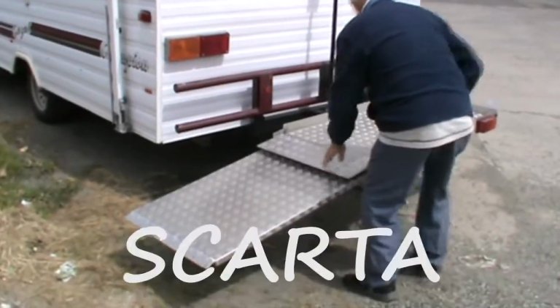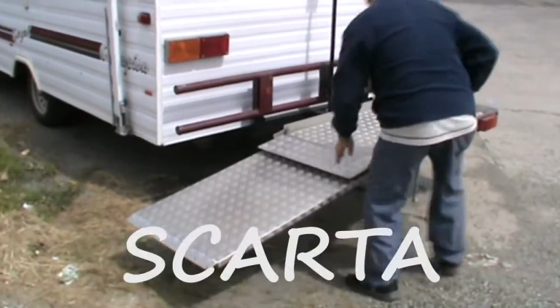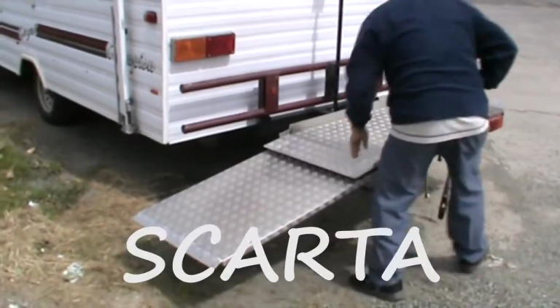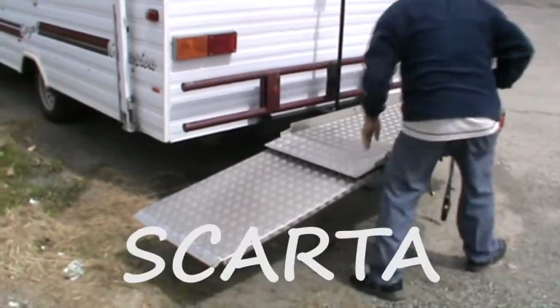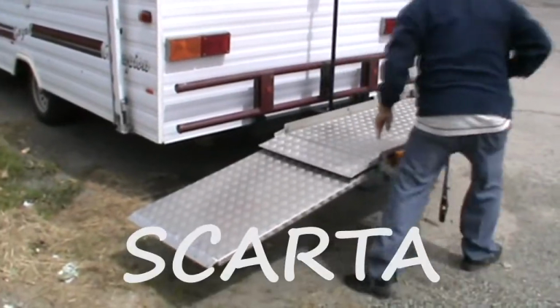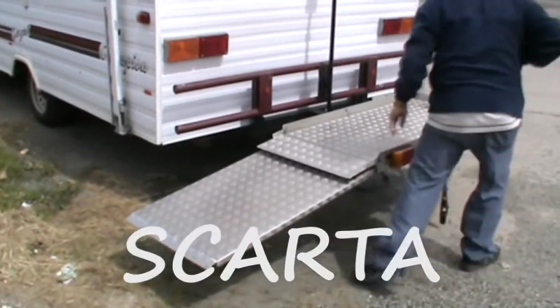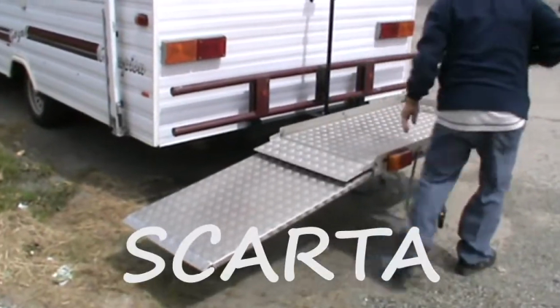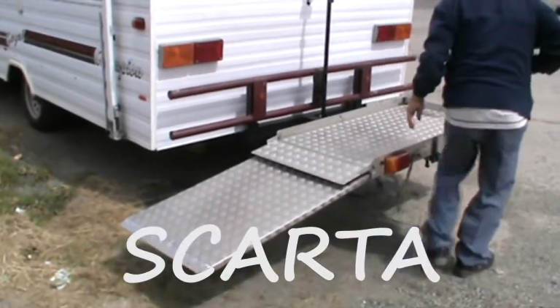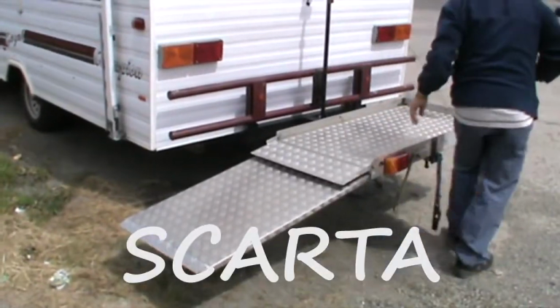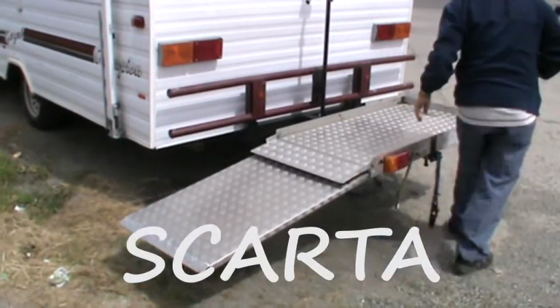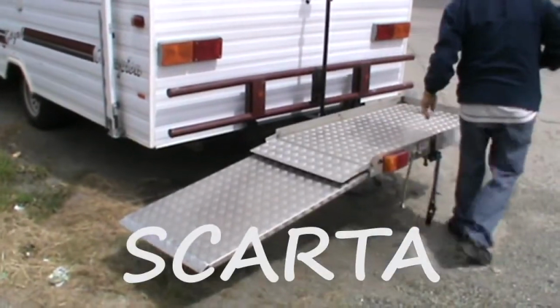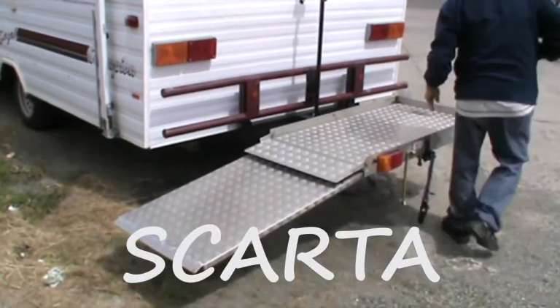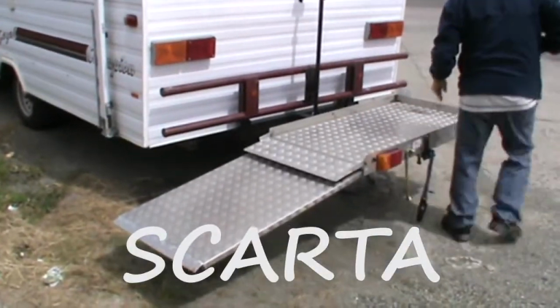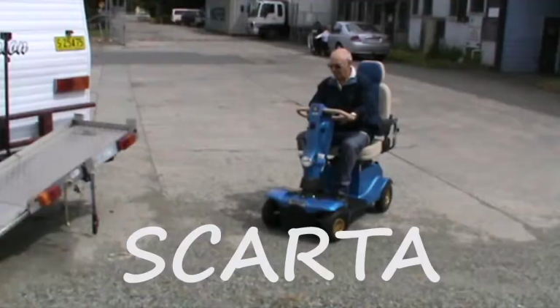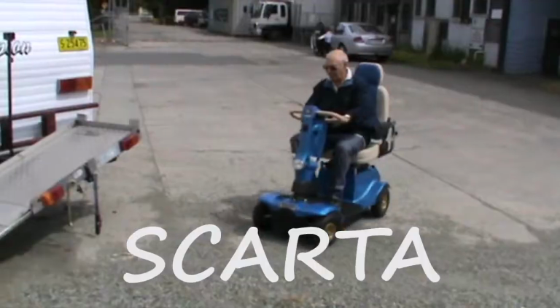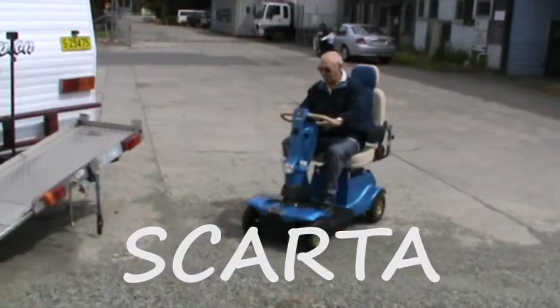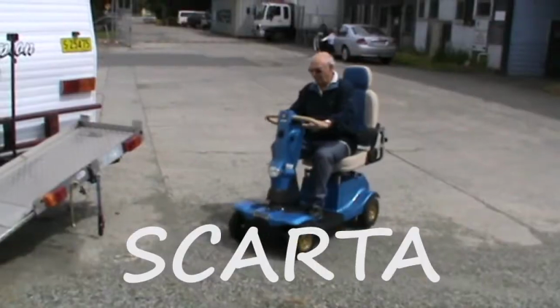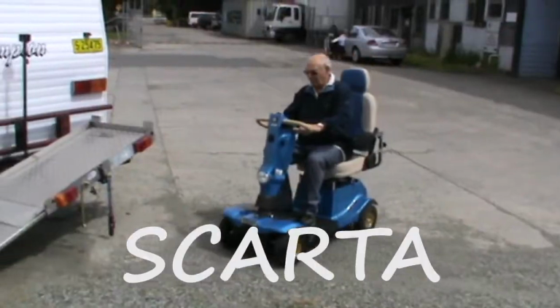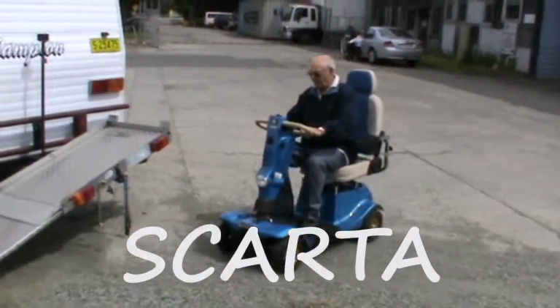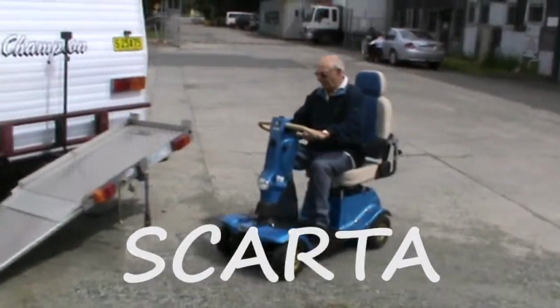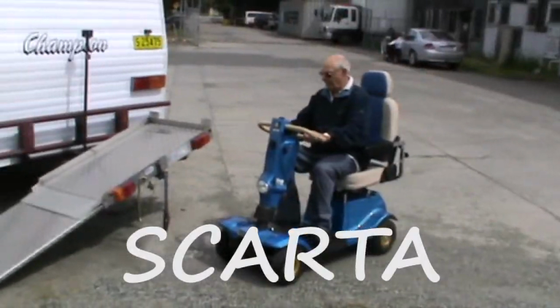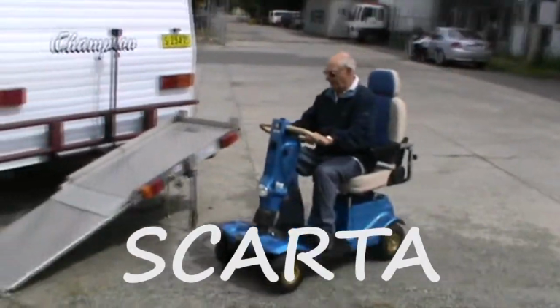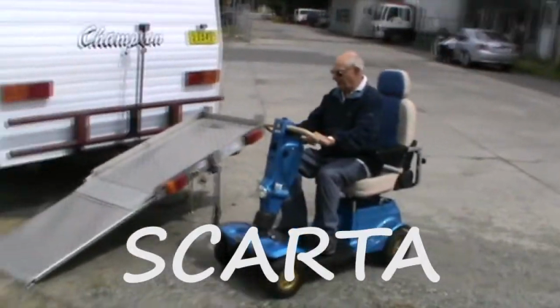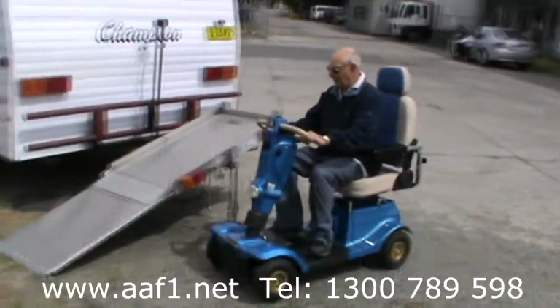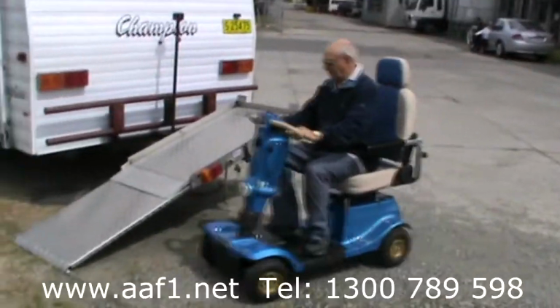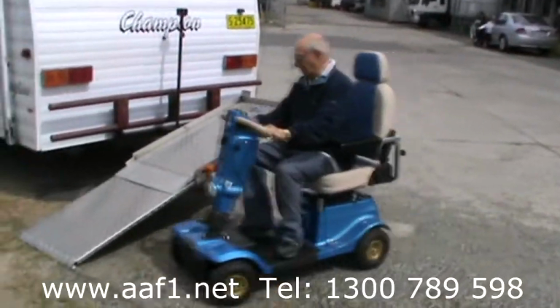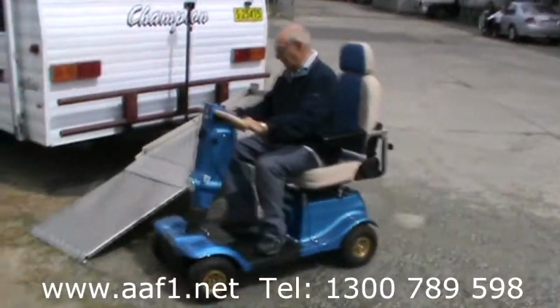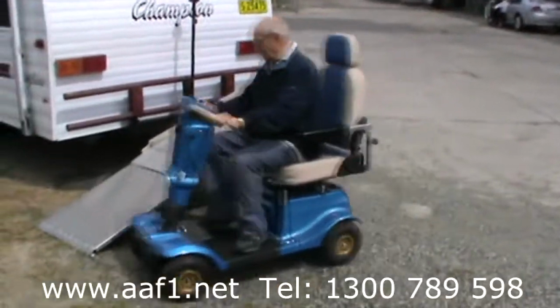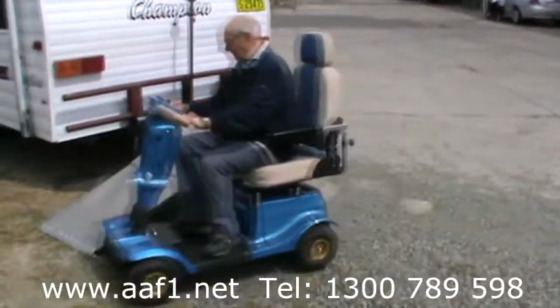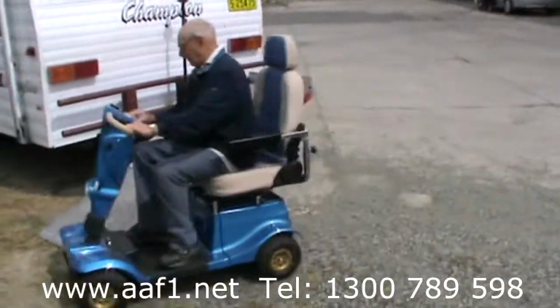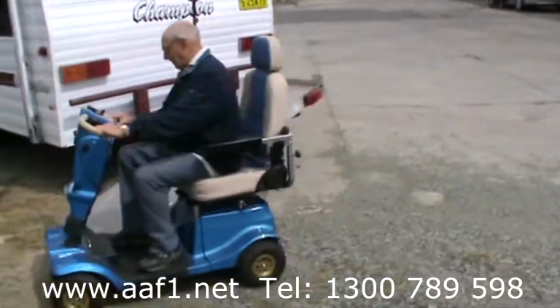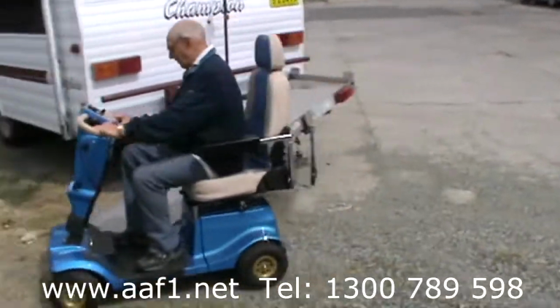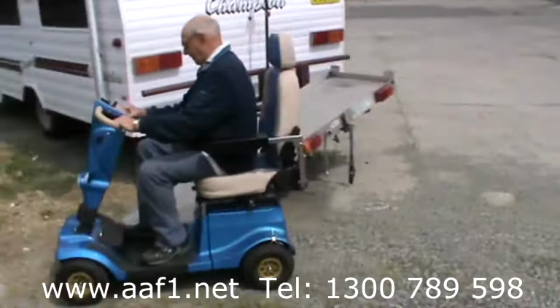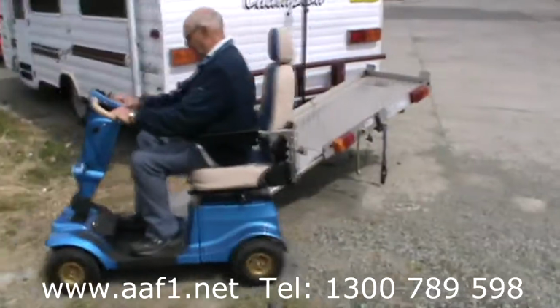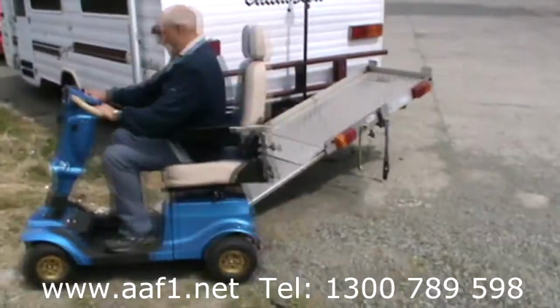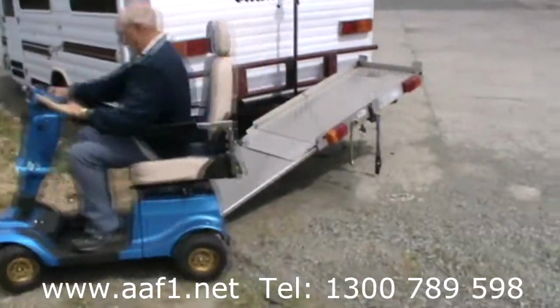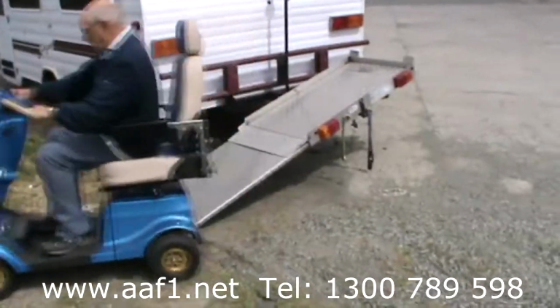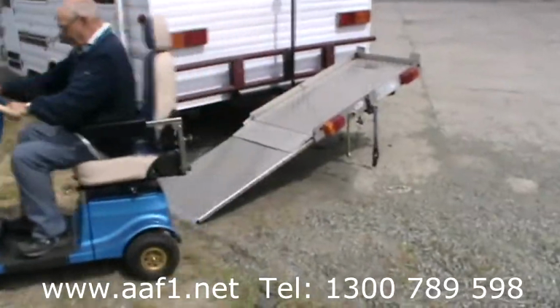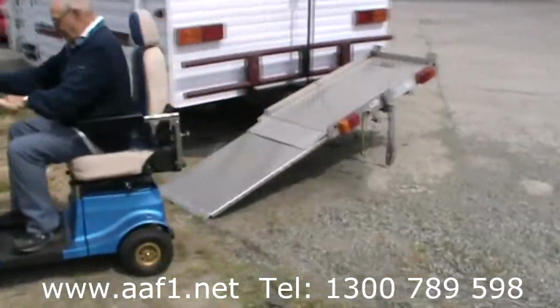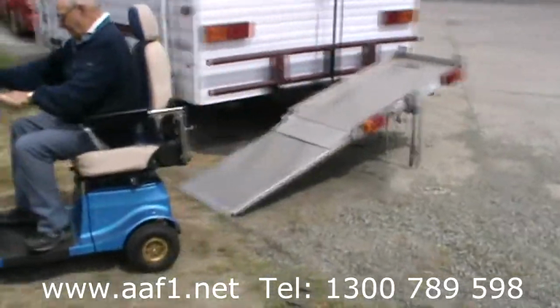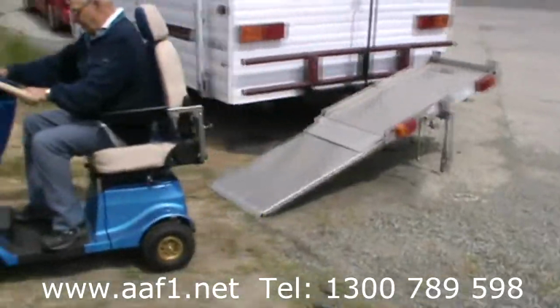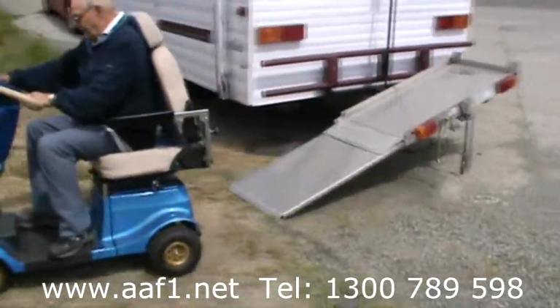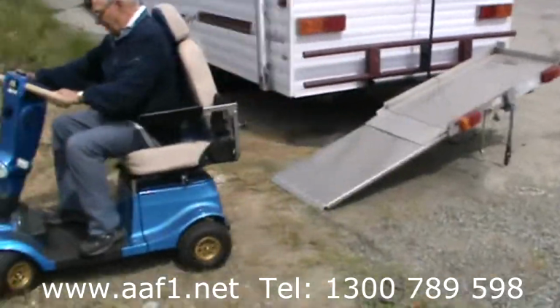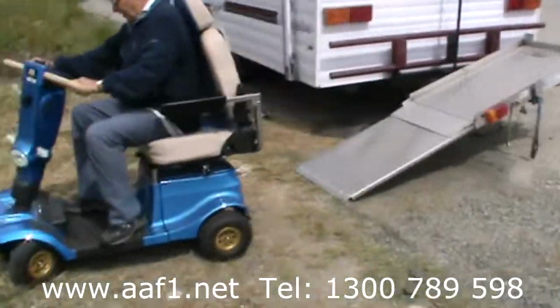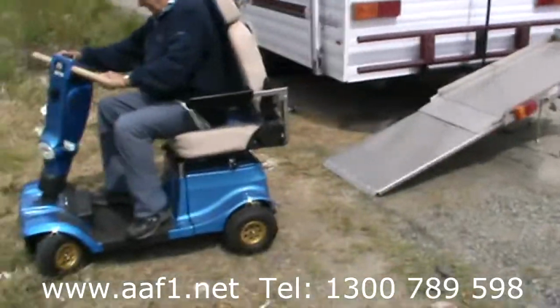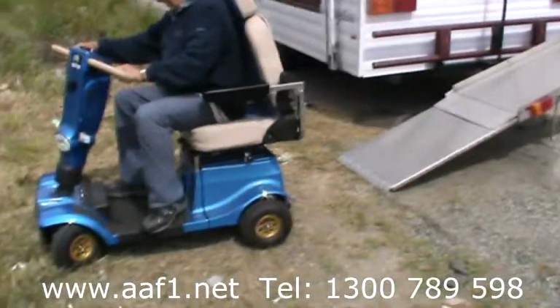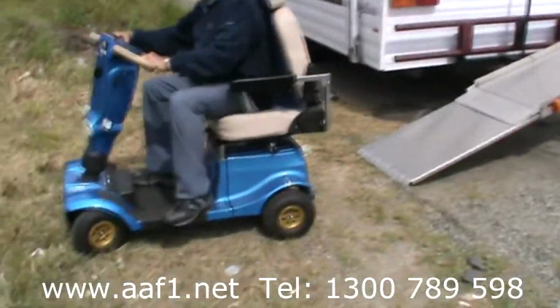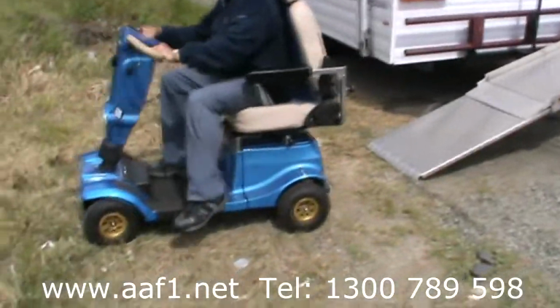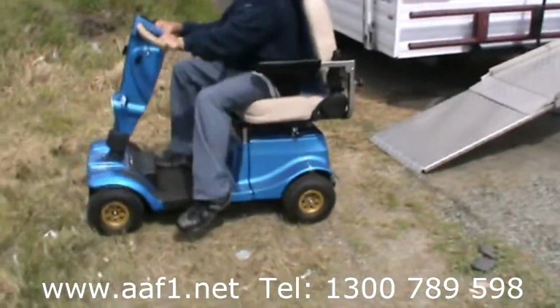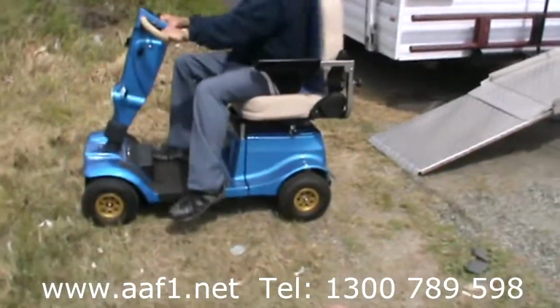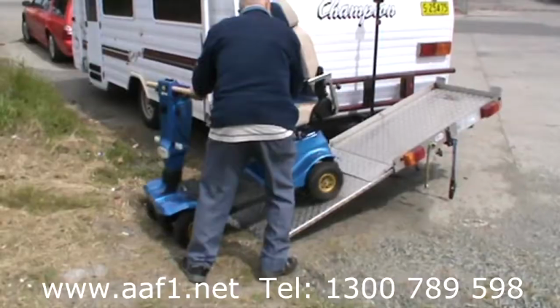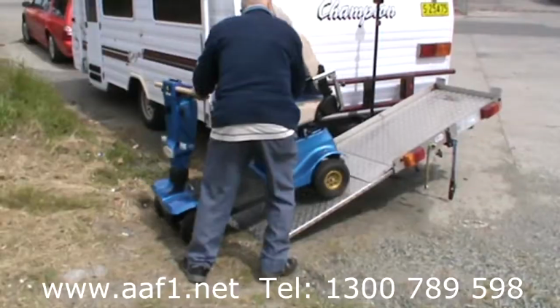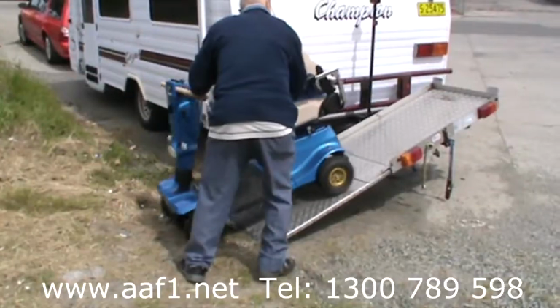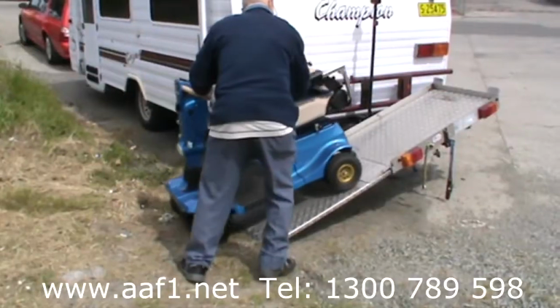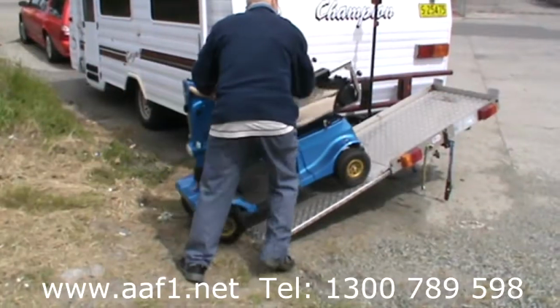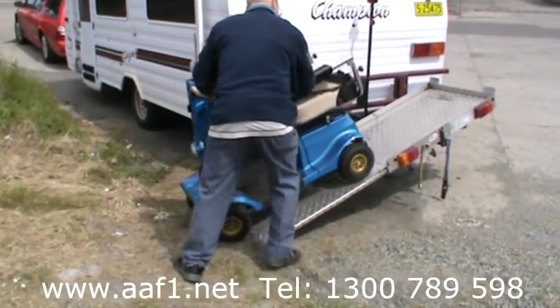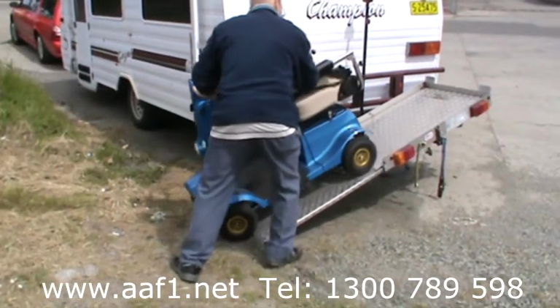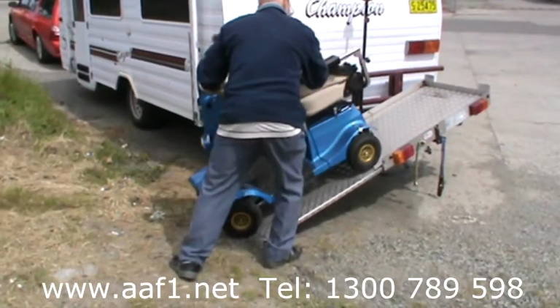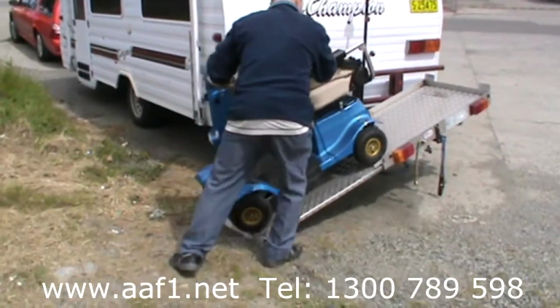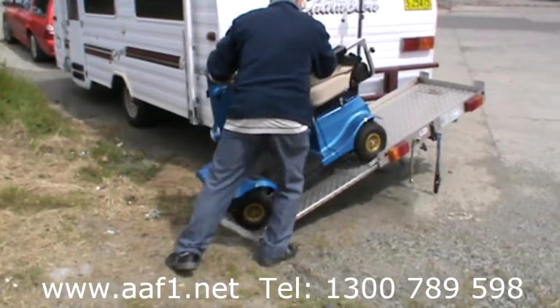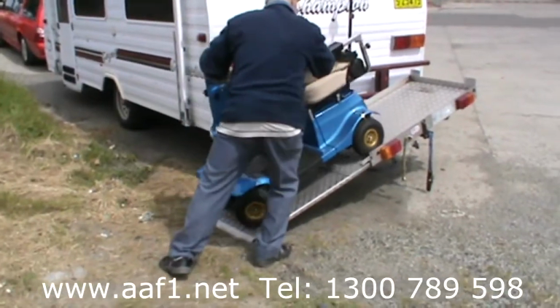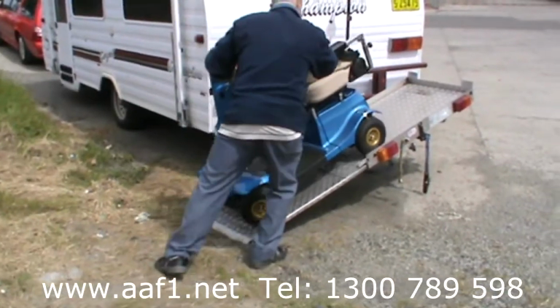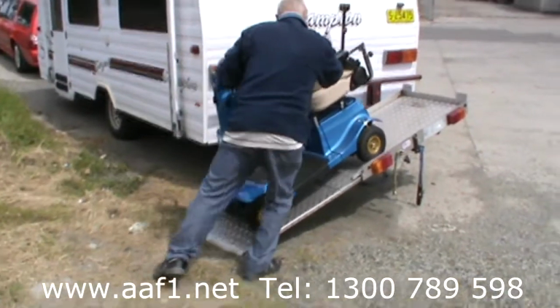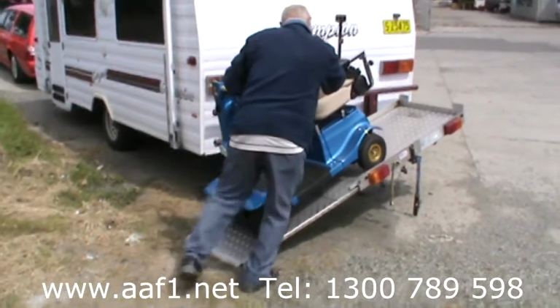Scada, the scooter carrier. In real time, 15 minutes.